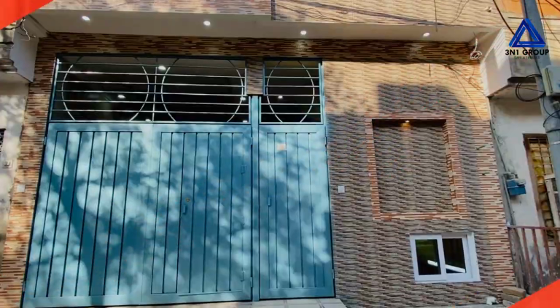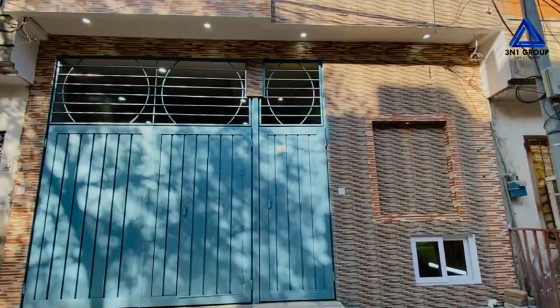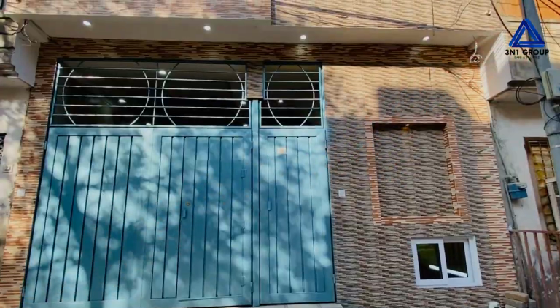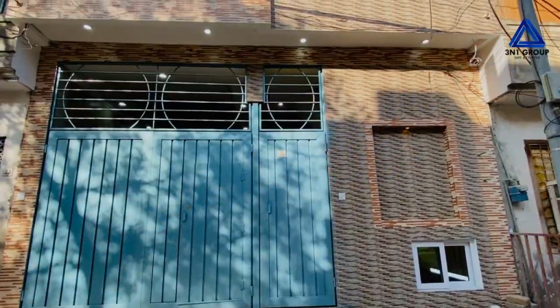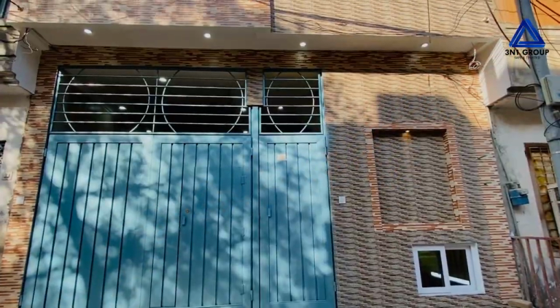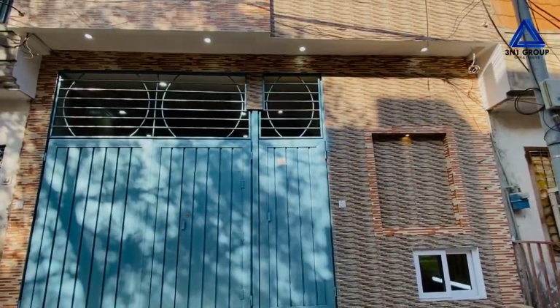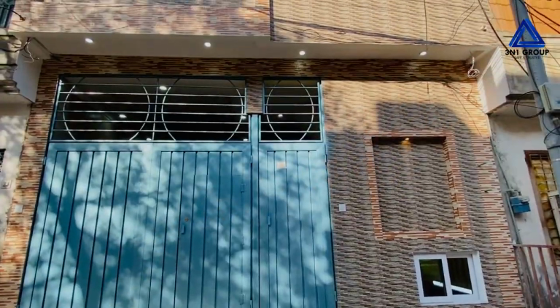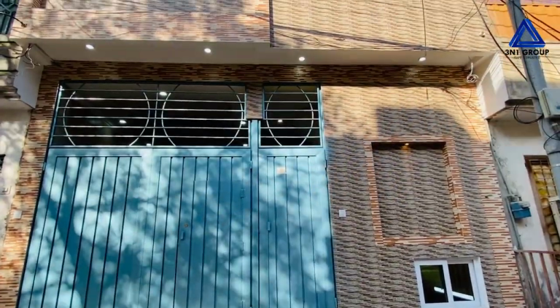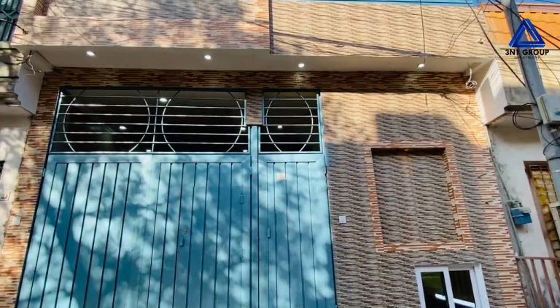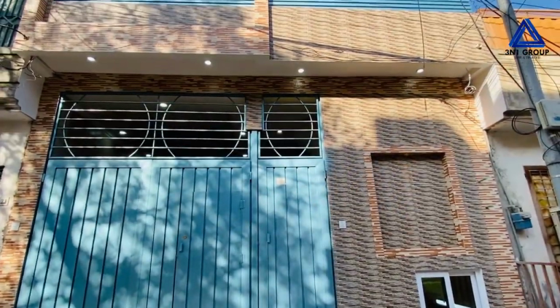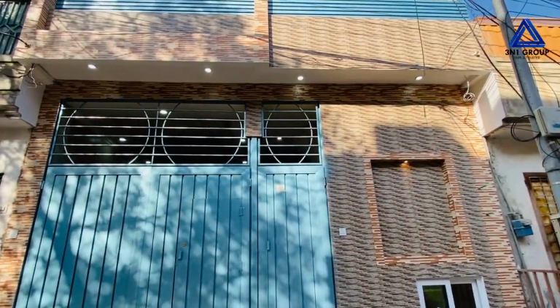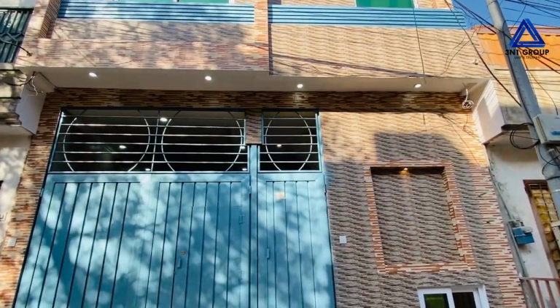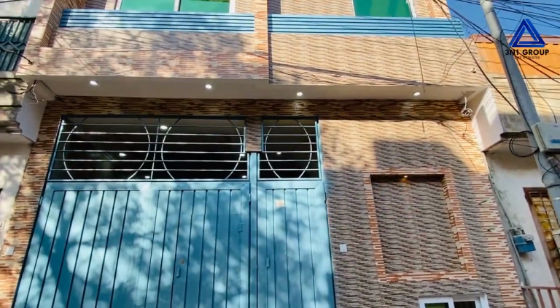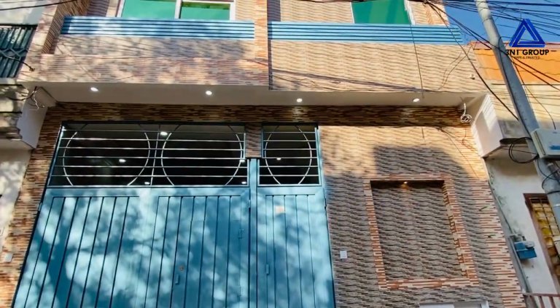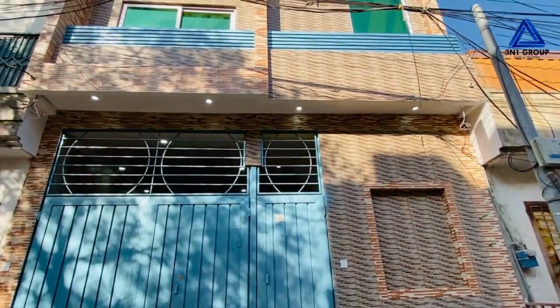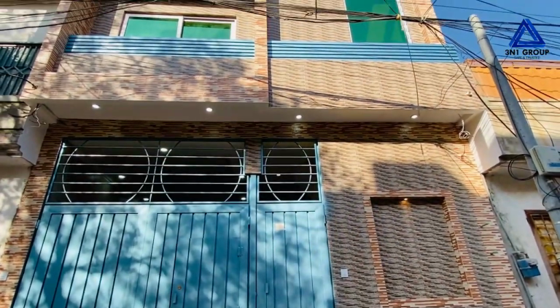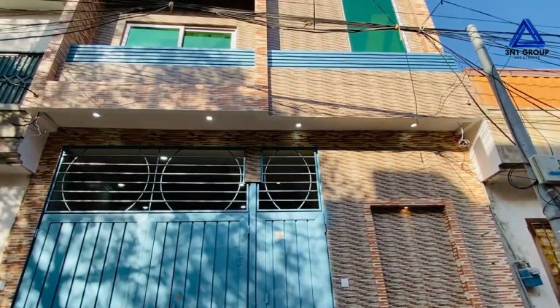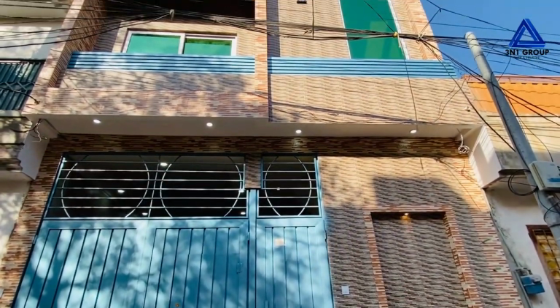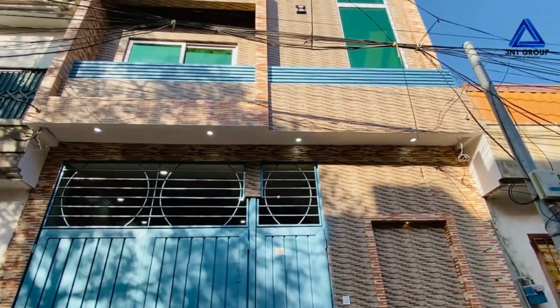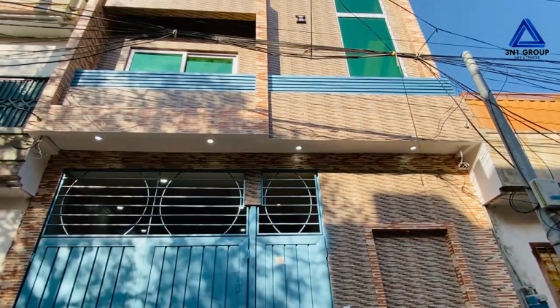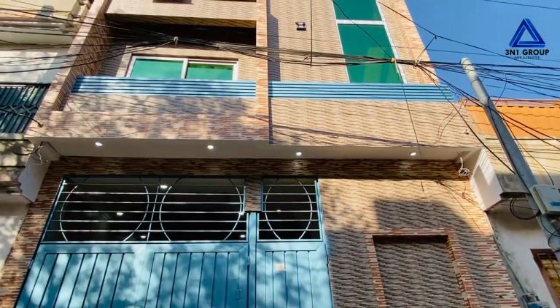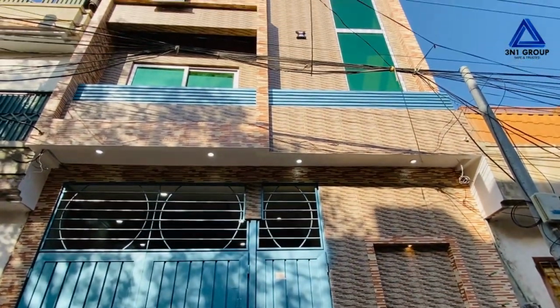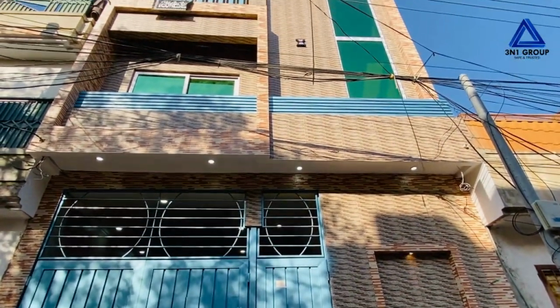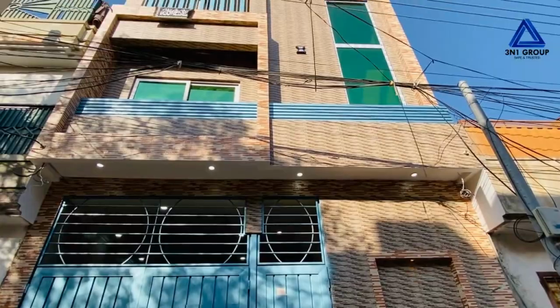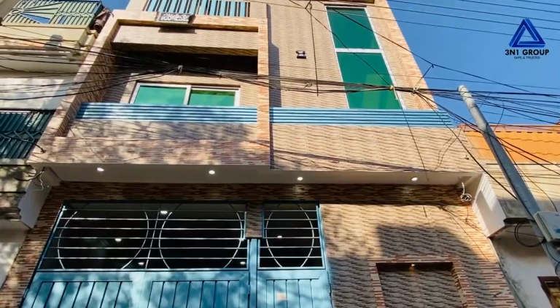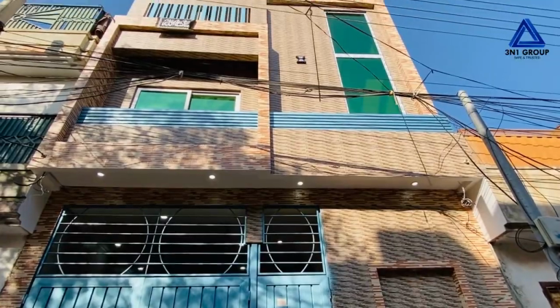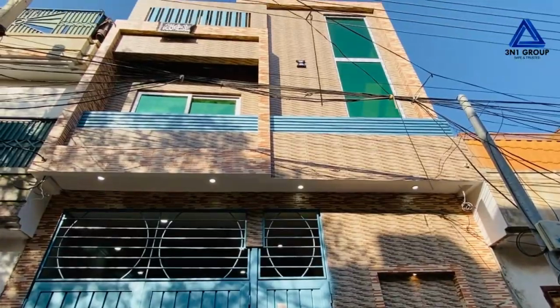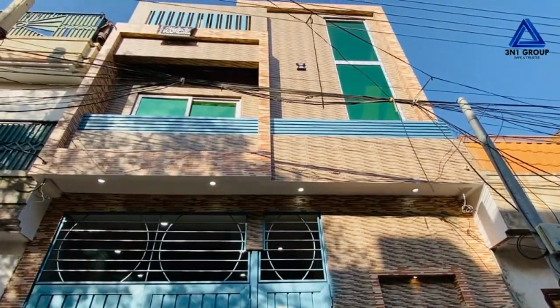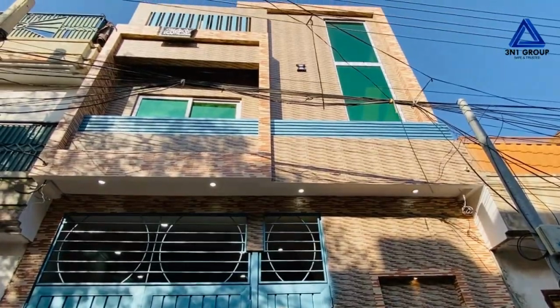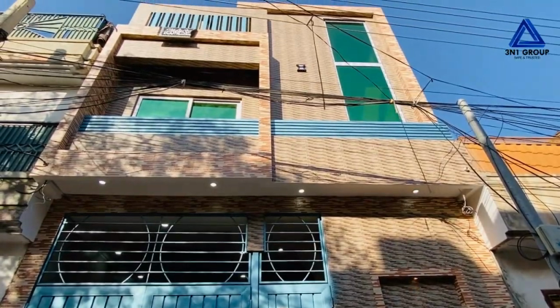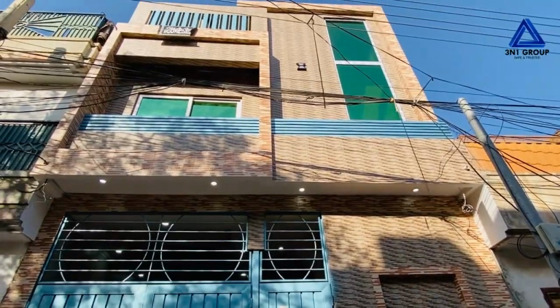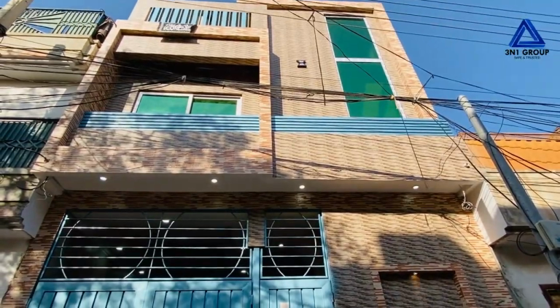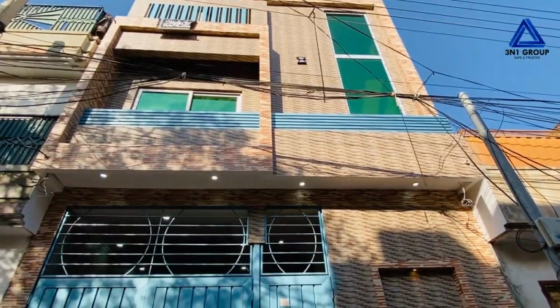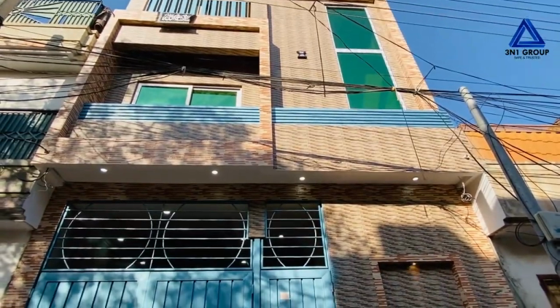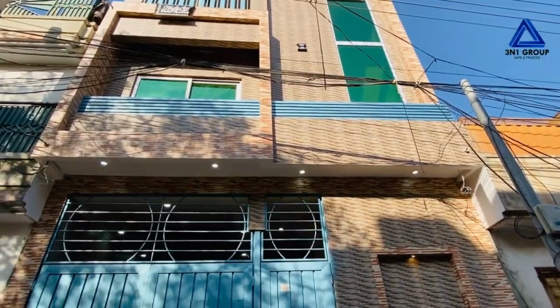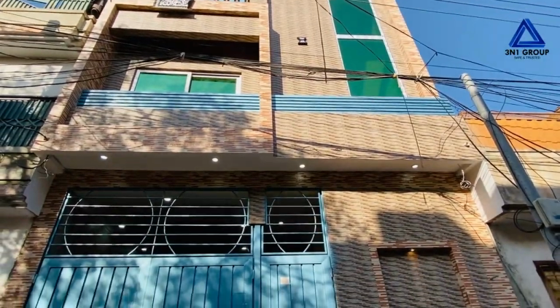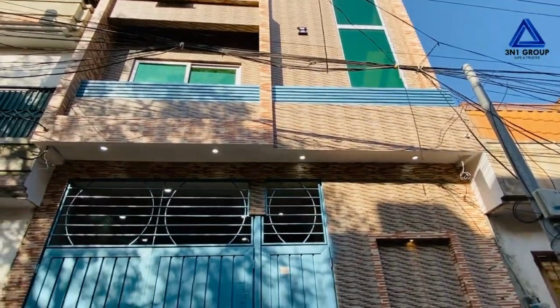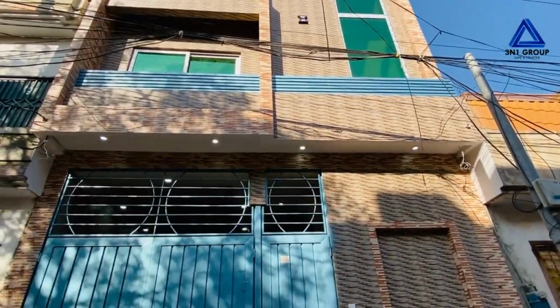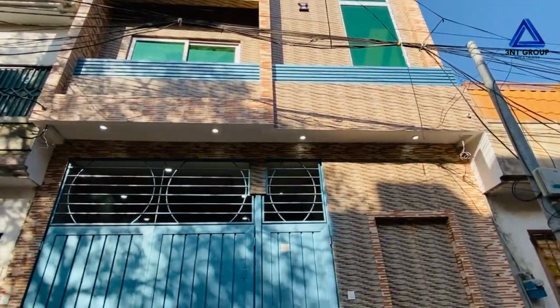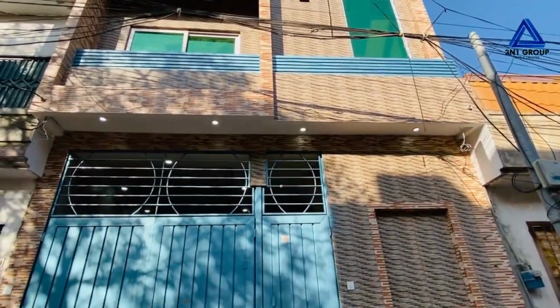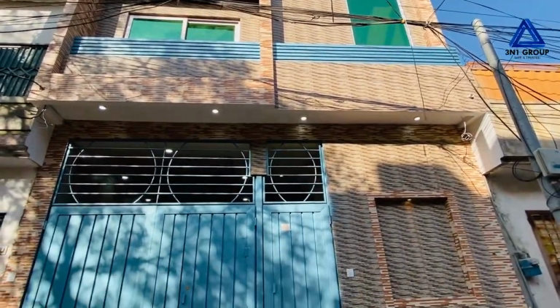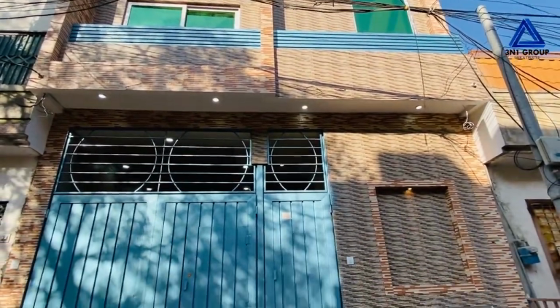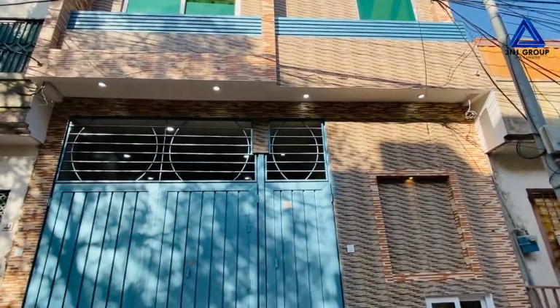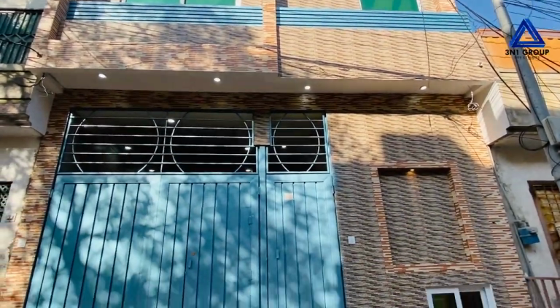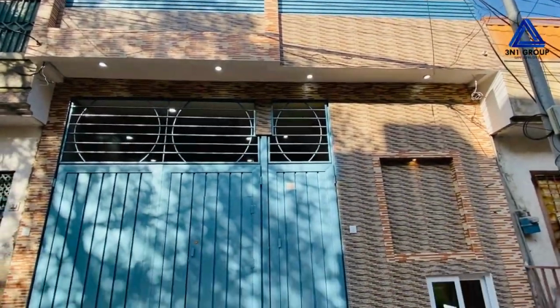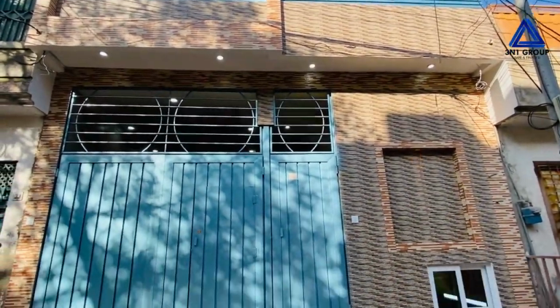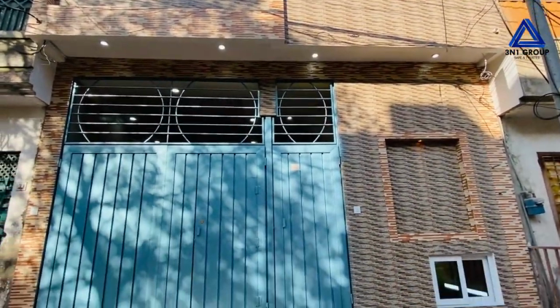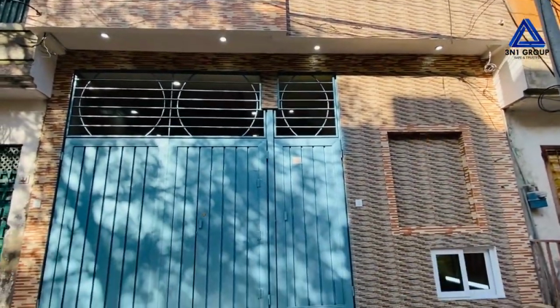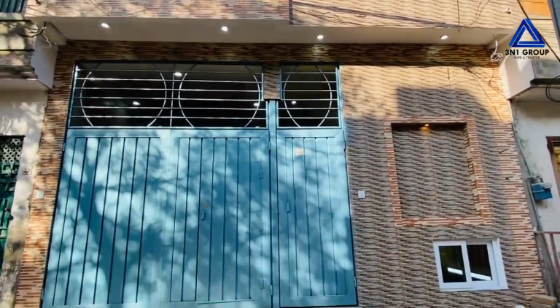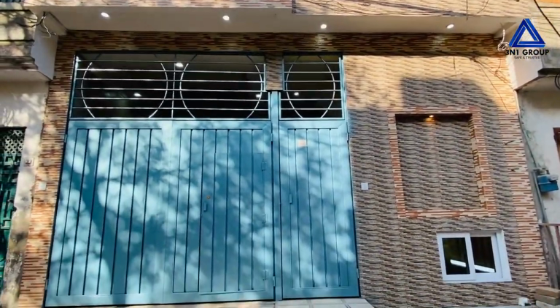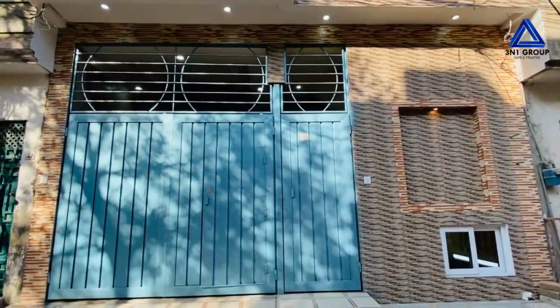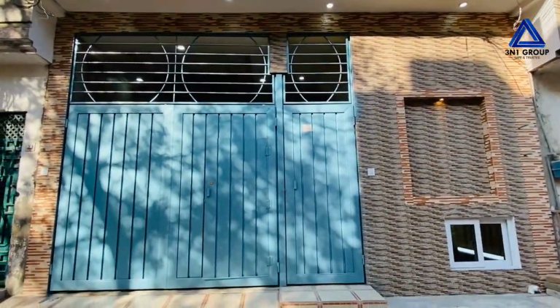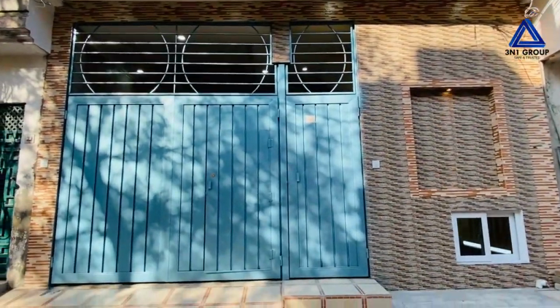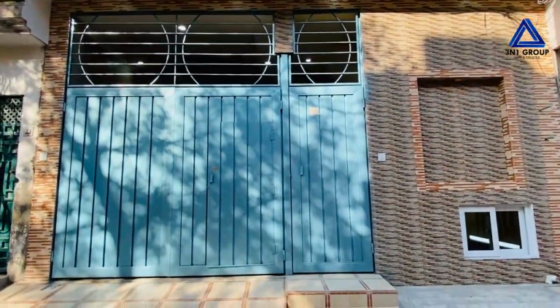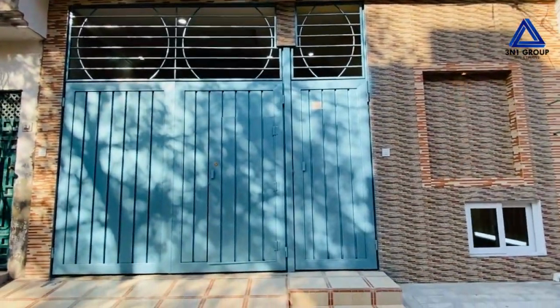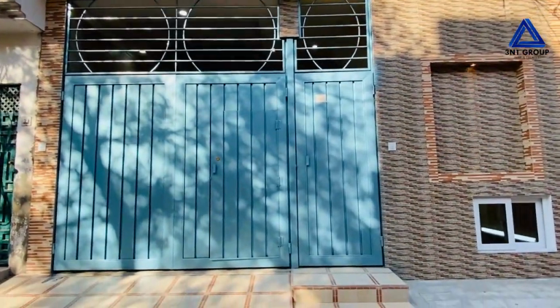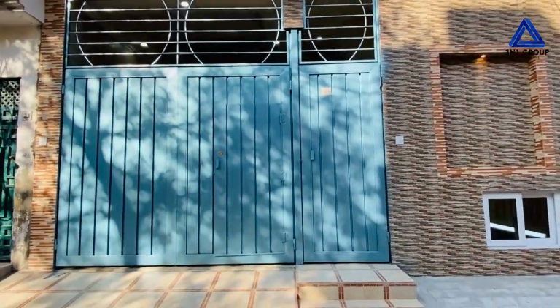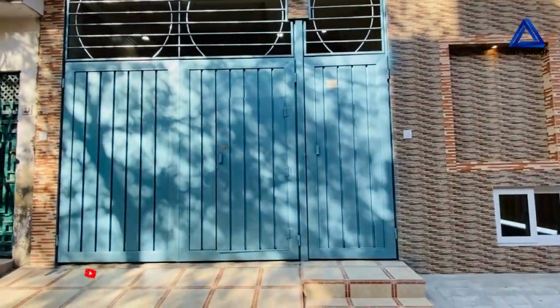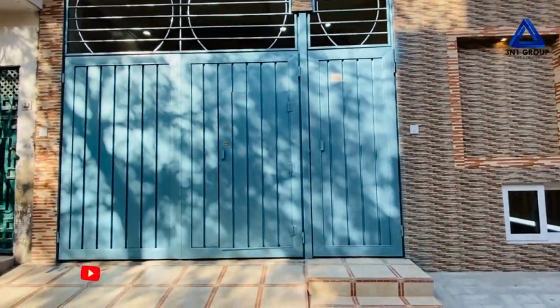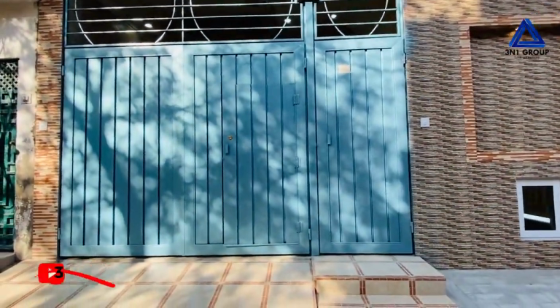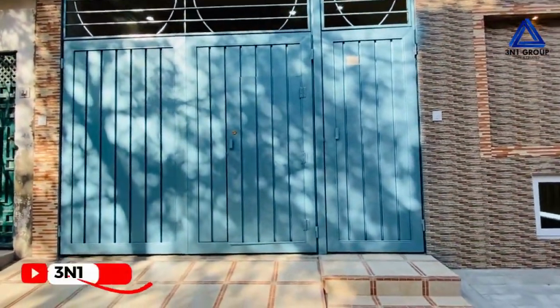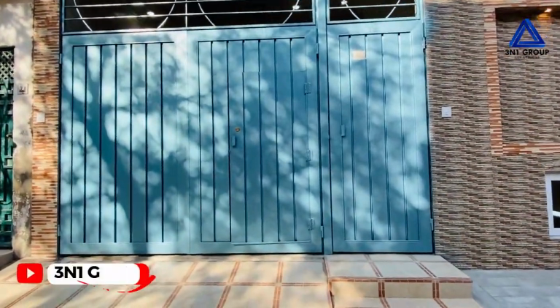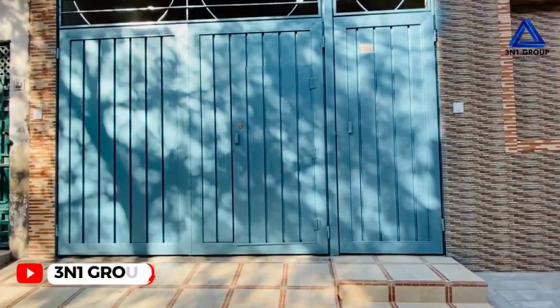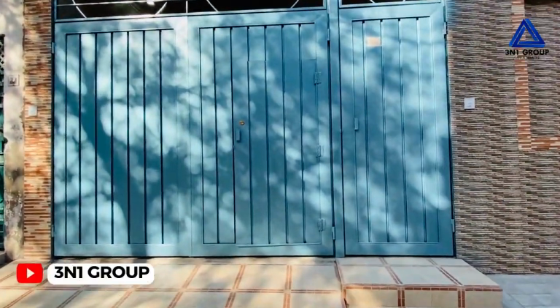Welcome viewers, a new fresh house is available for sale, located in Phase 6, Hayatabad, Peshawar.